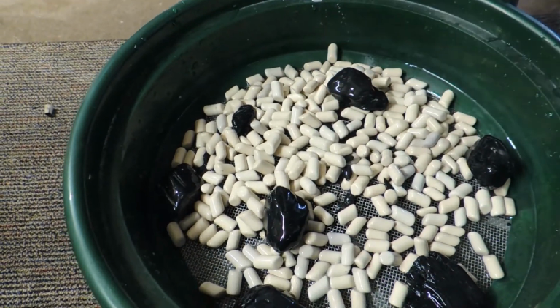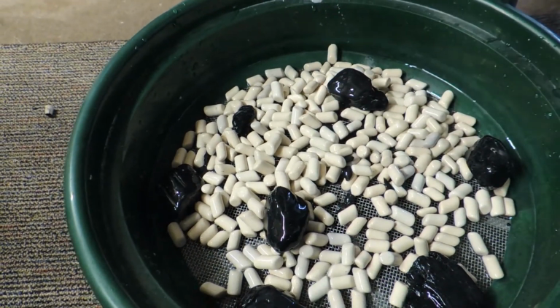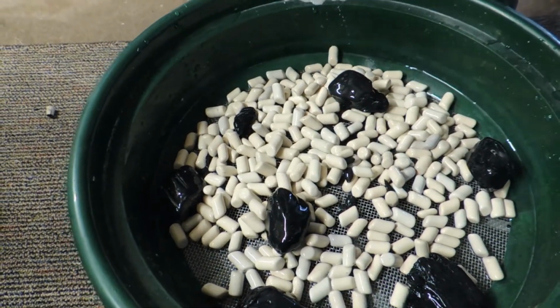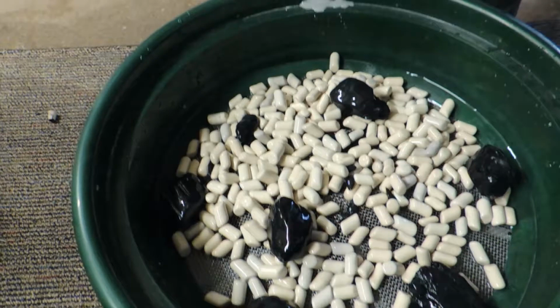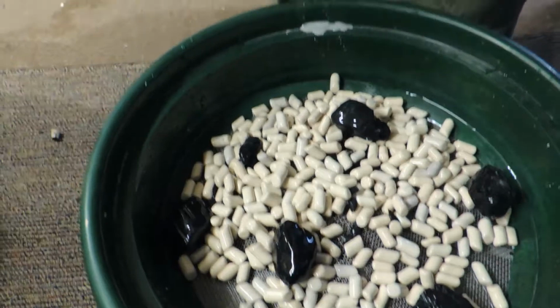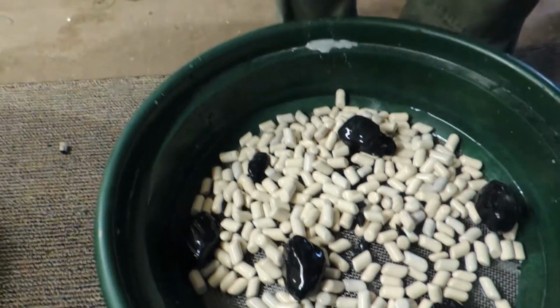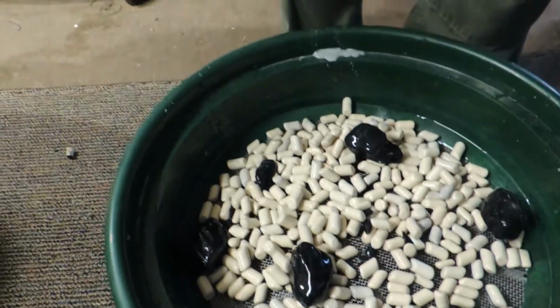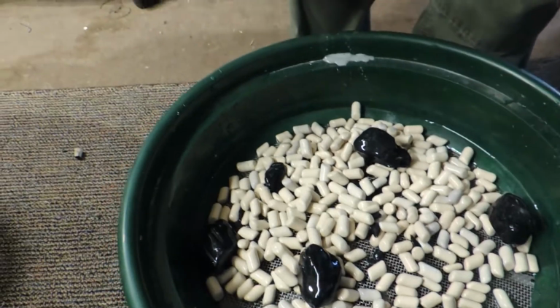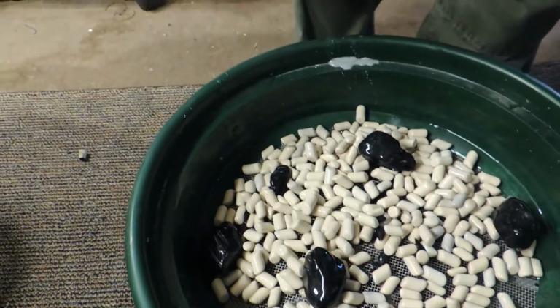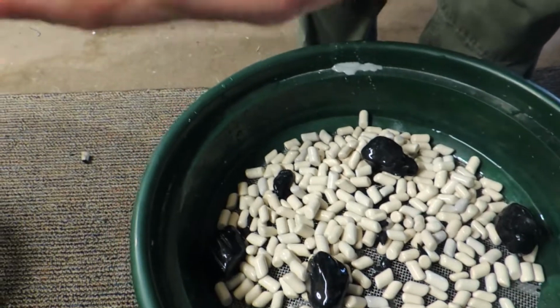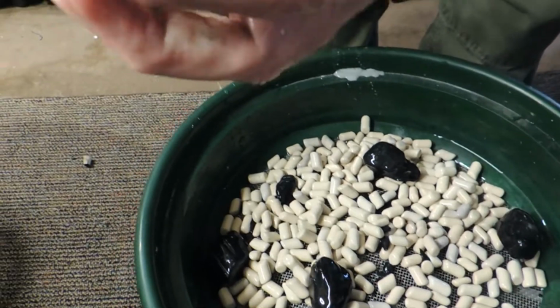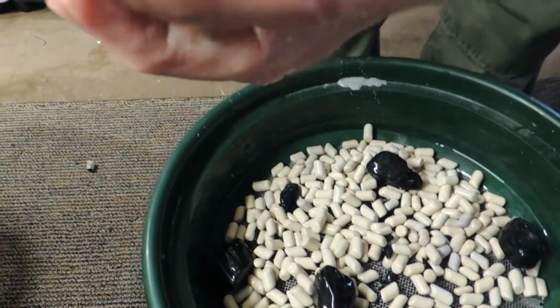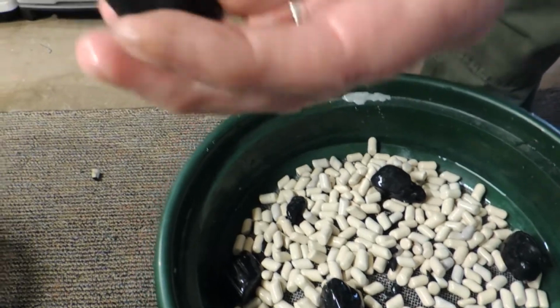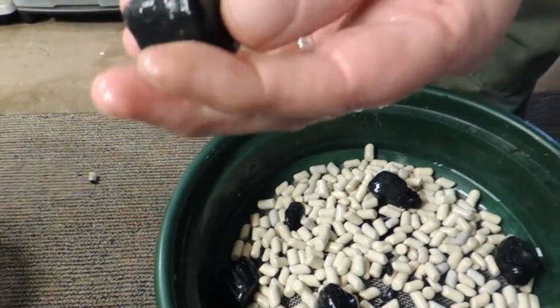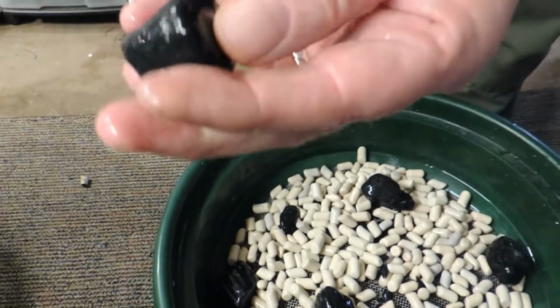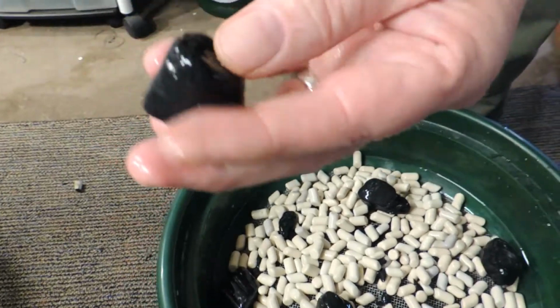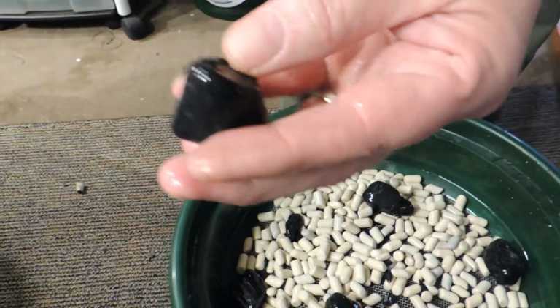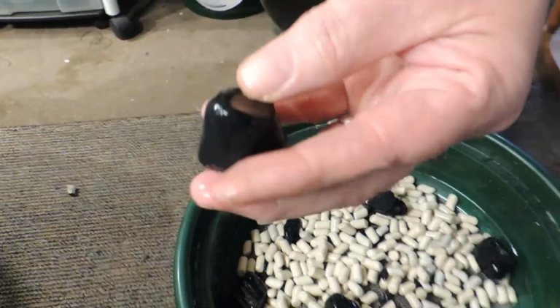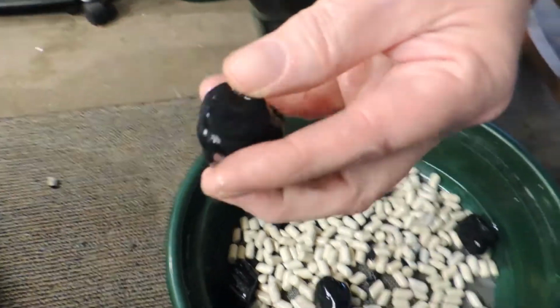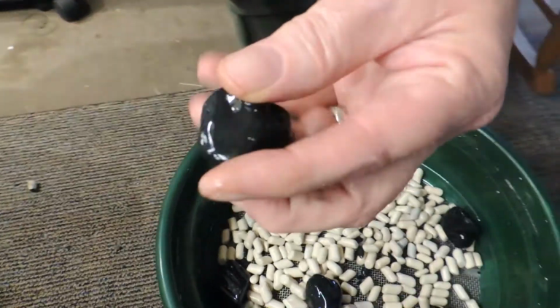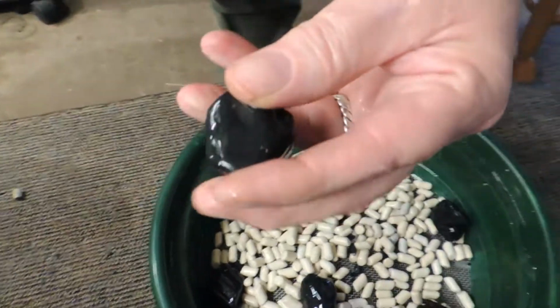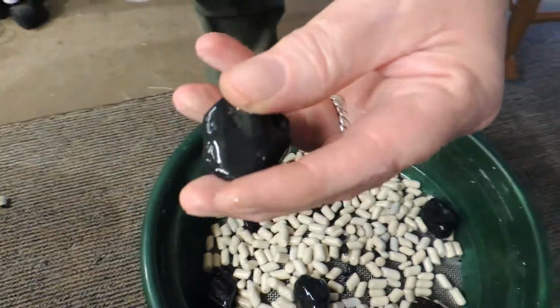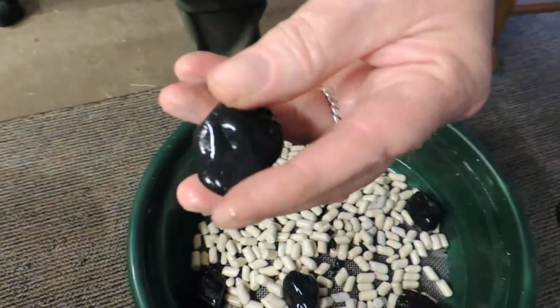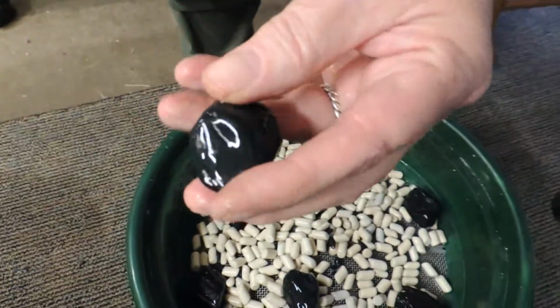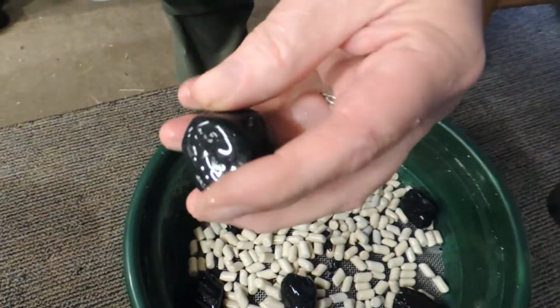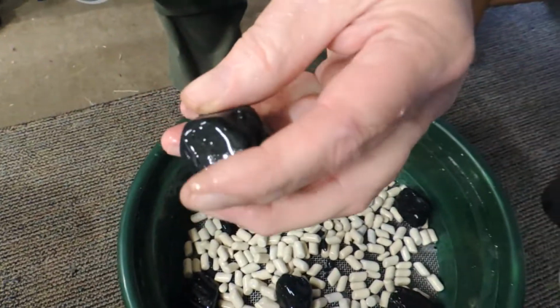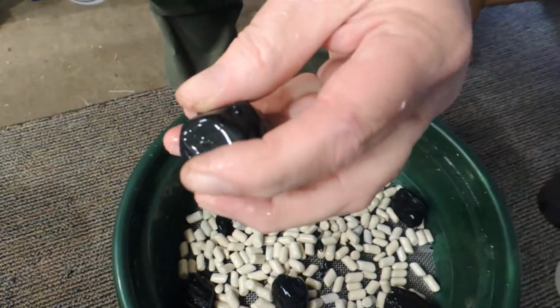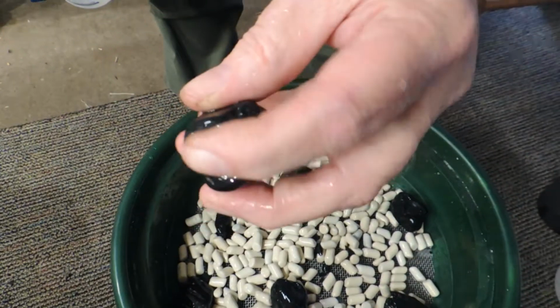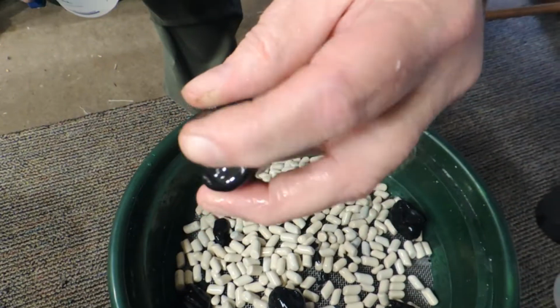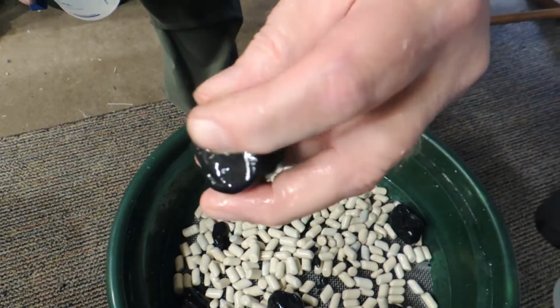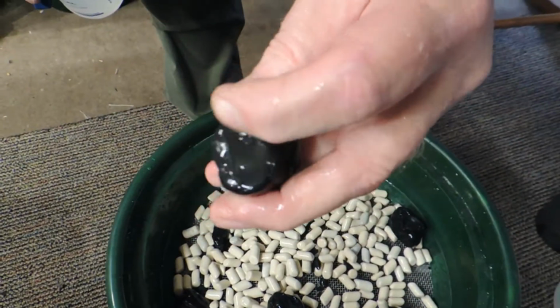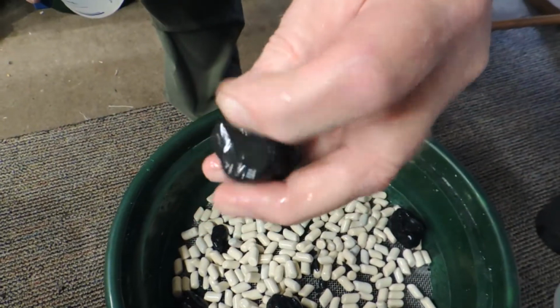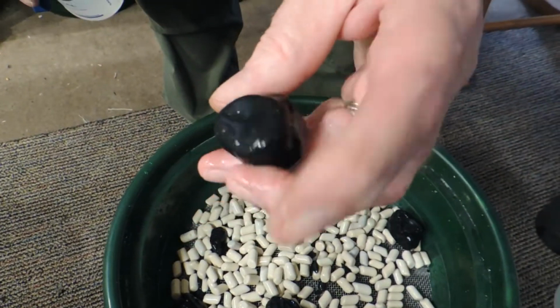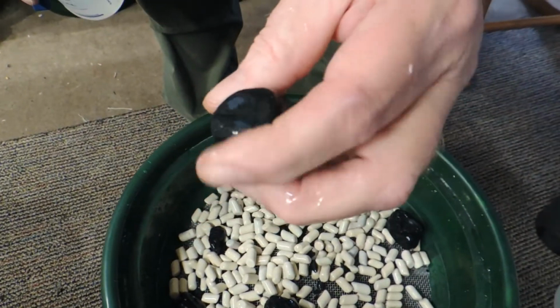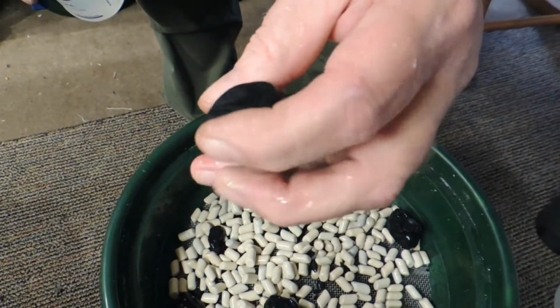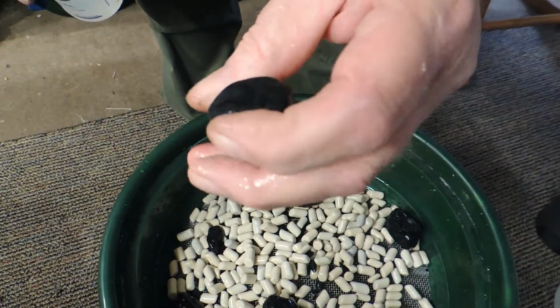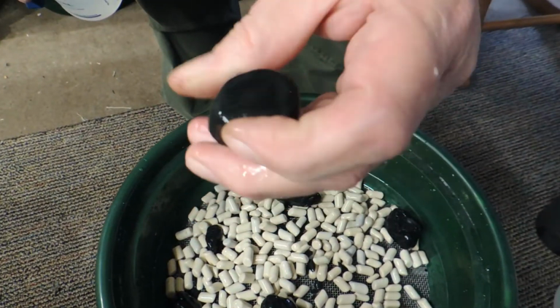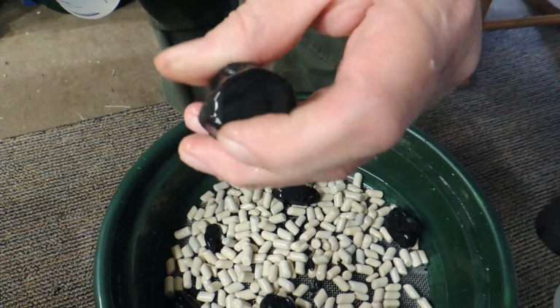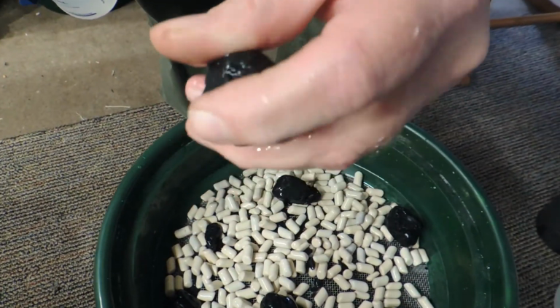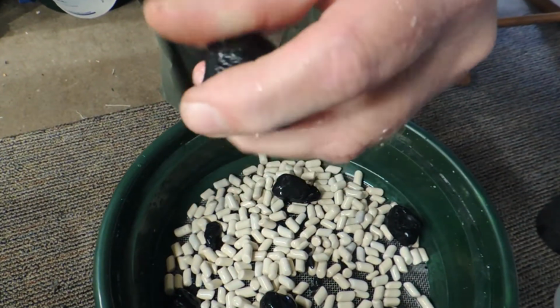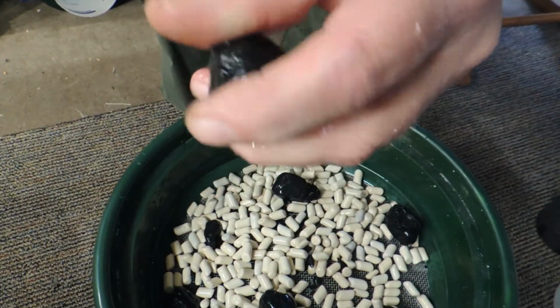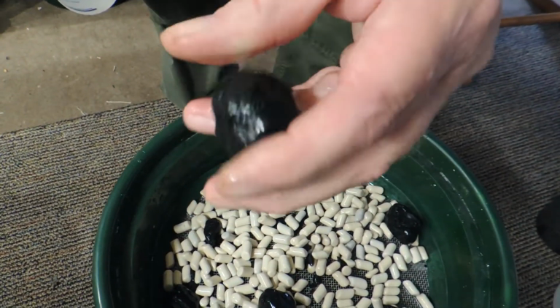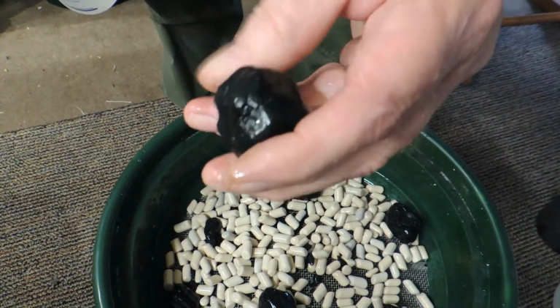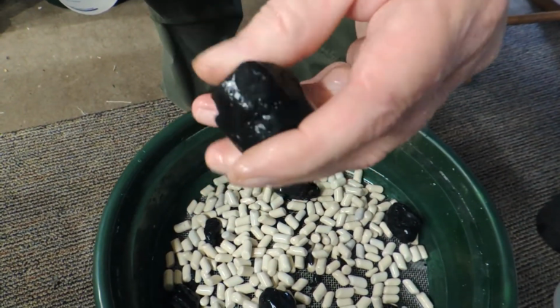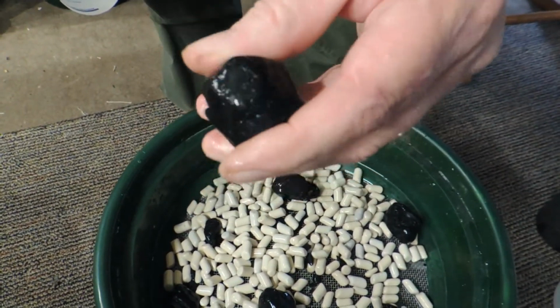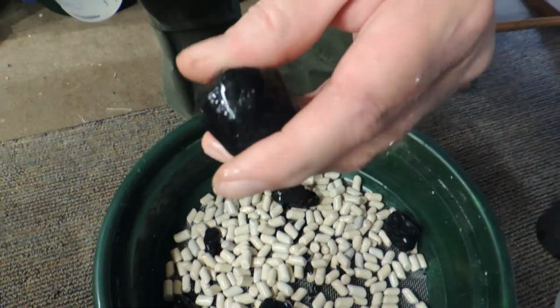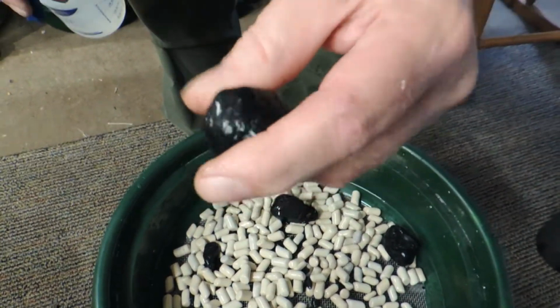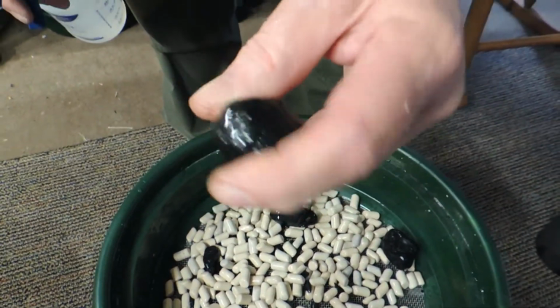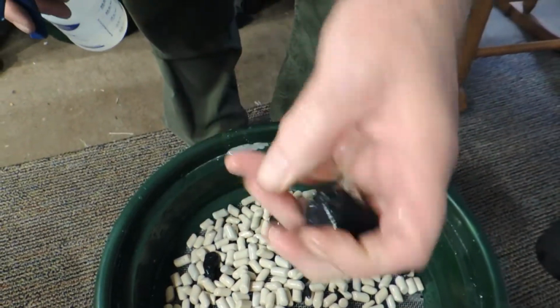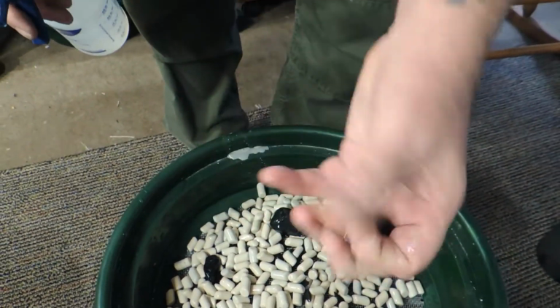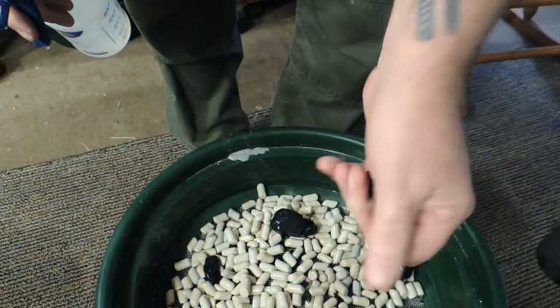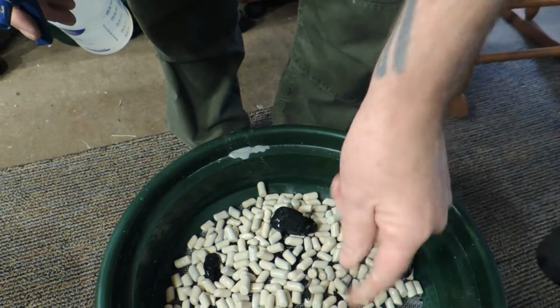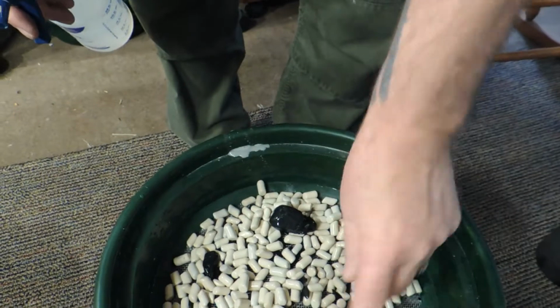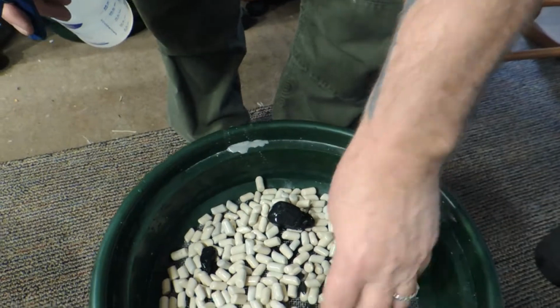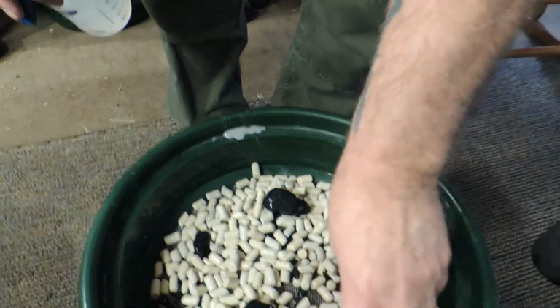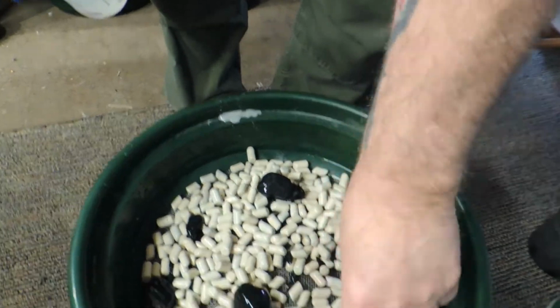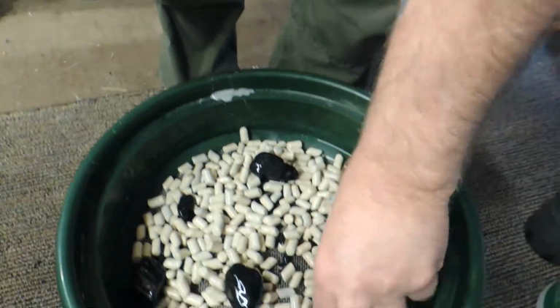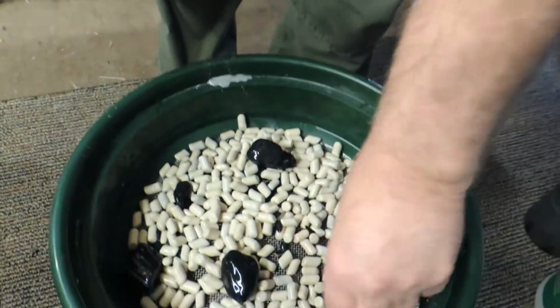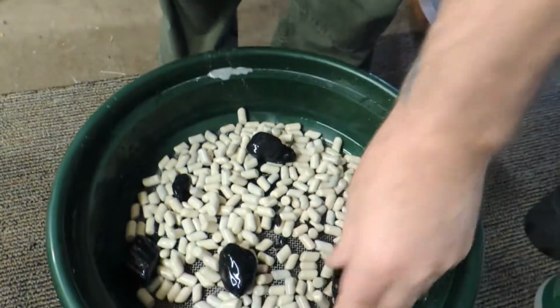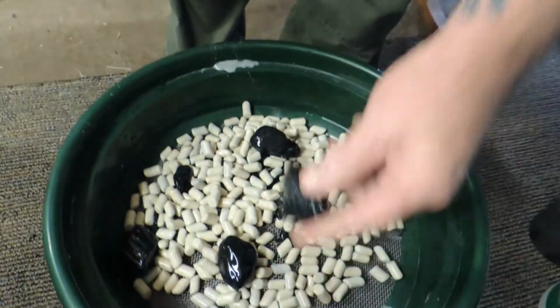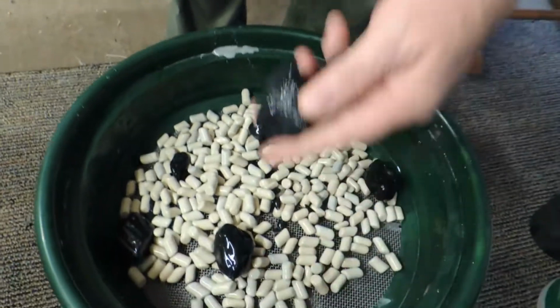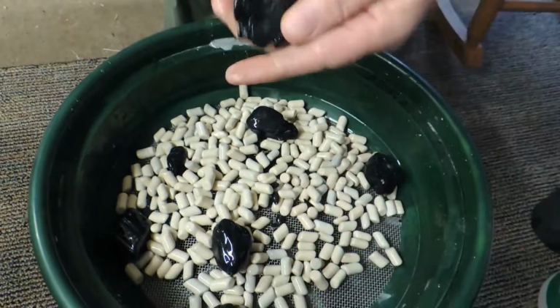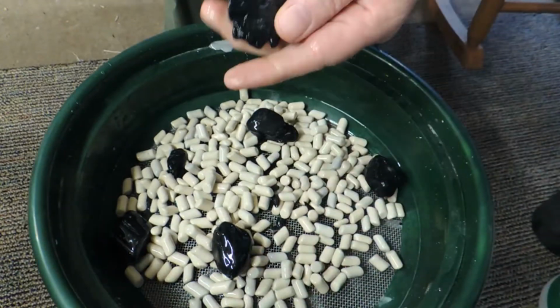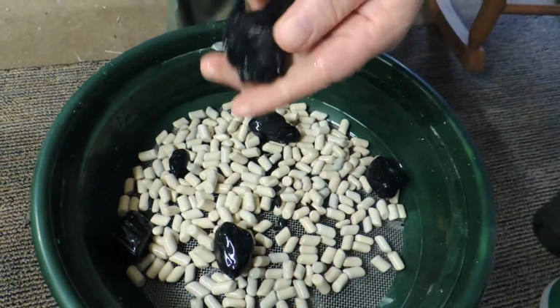There you go. That's a nice little piece. That's smoothed out real nice. Especially for what it is.